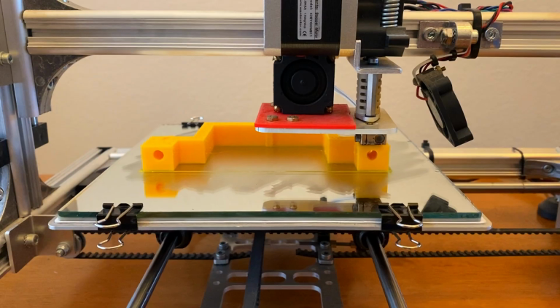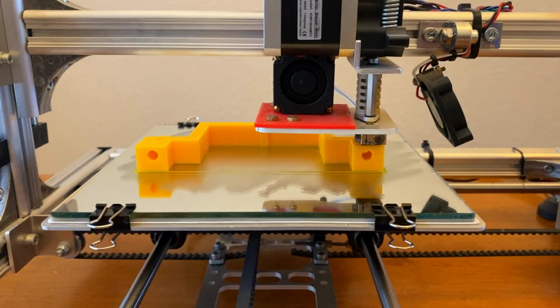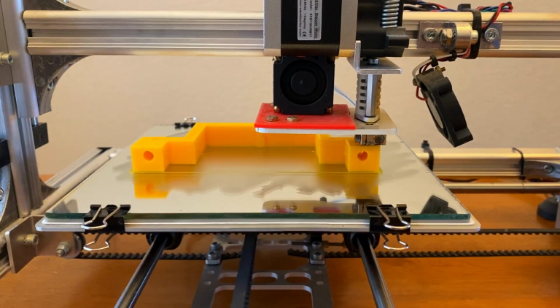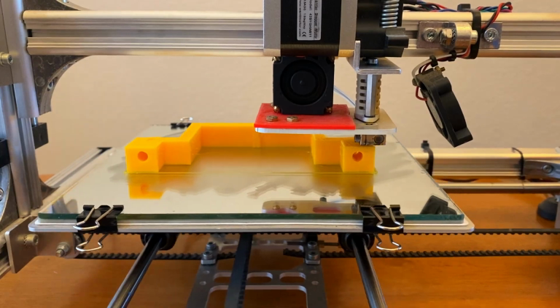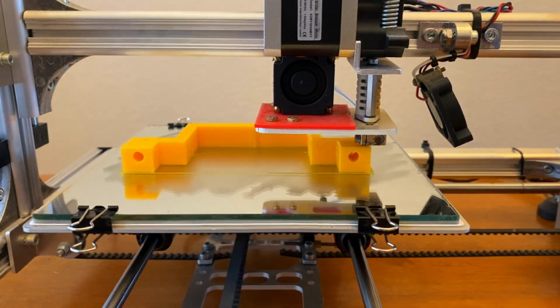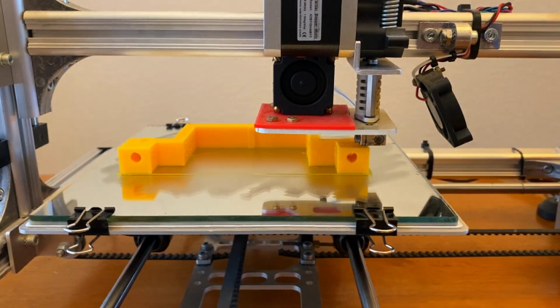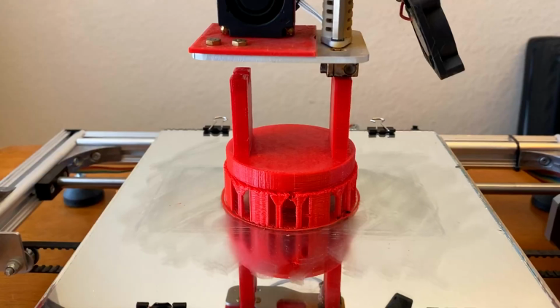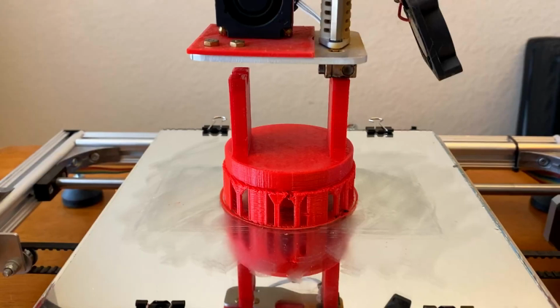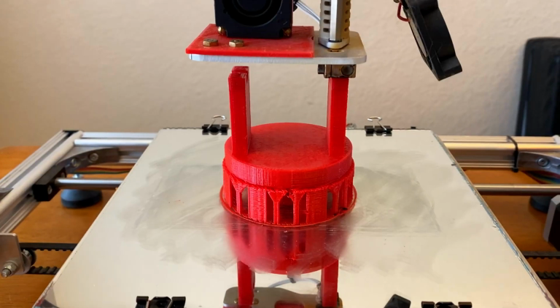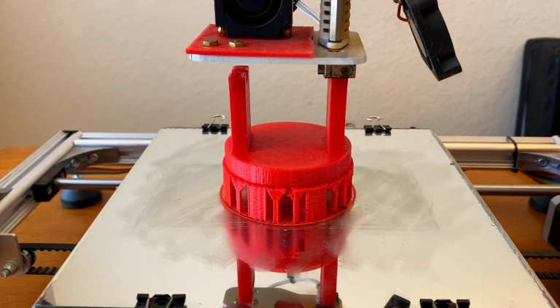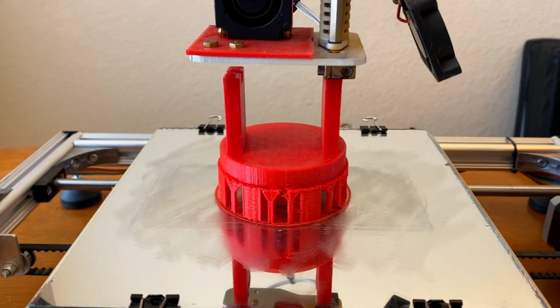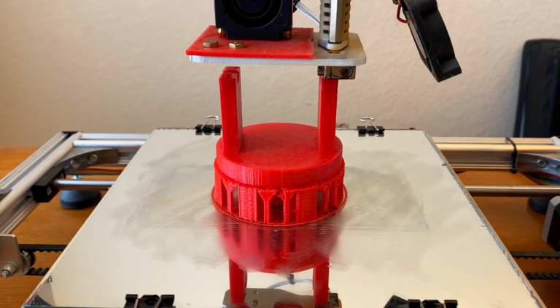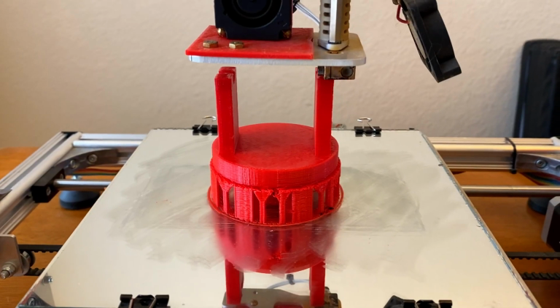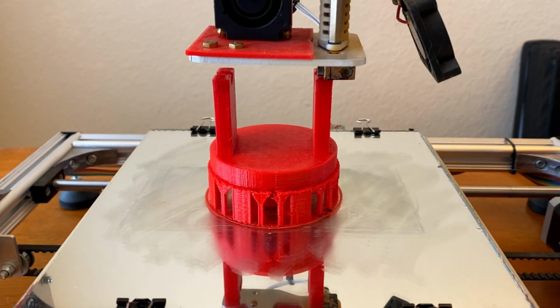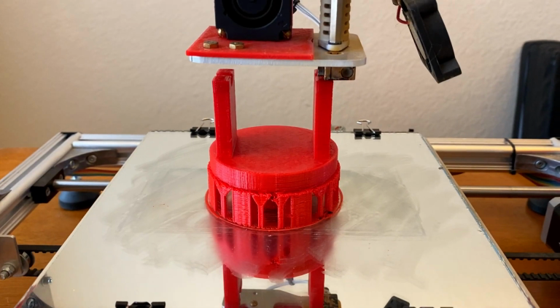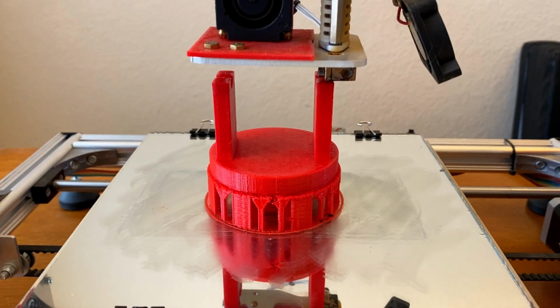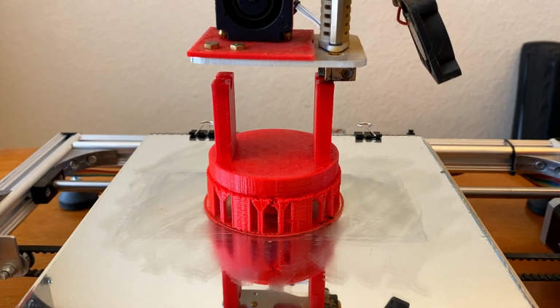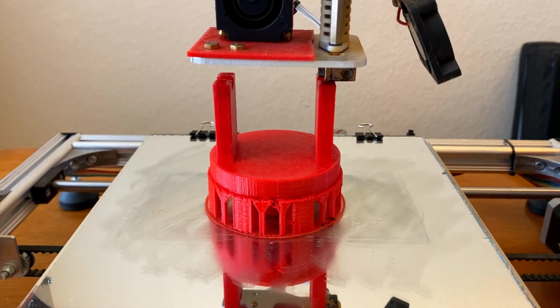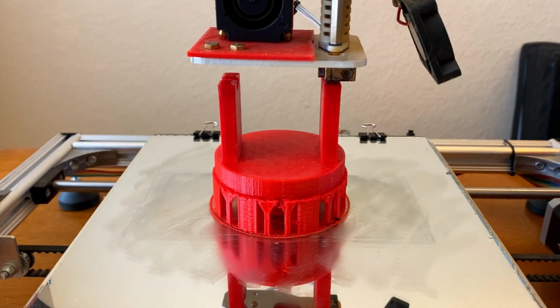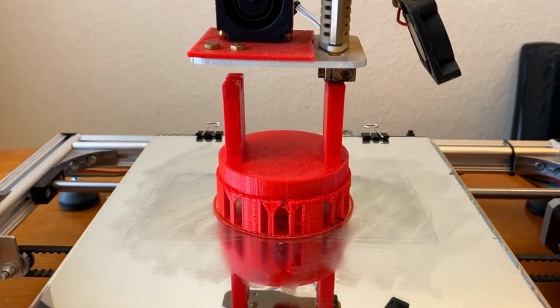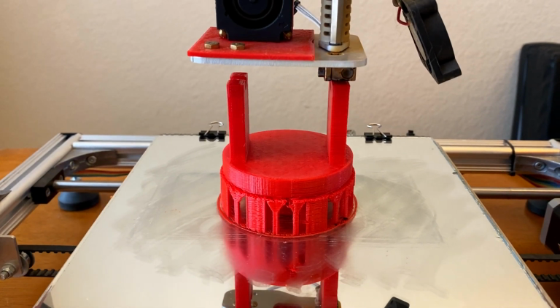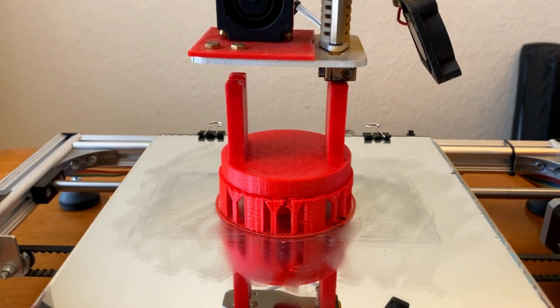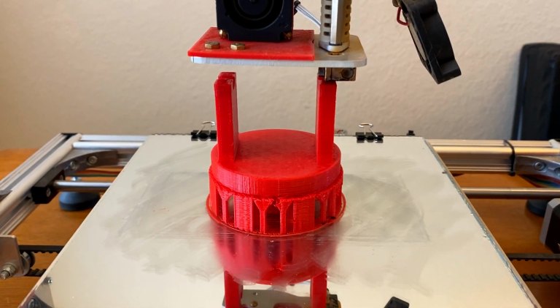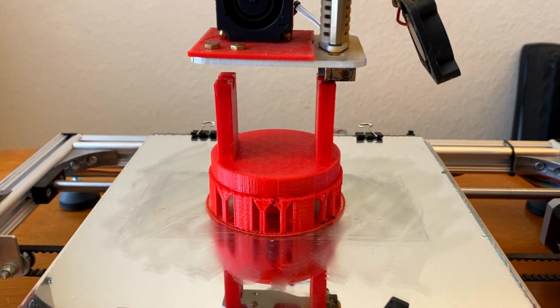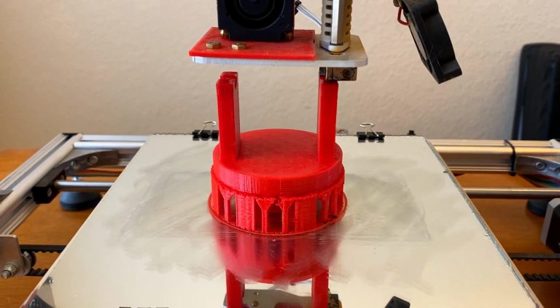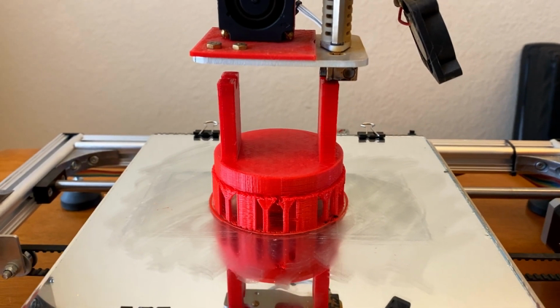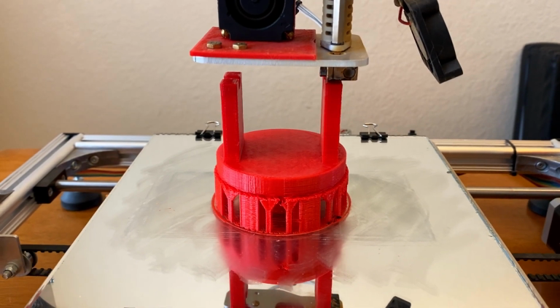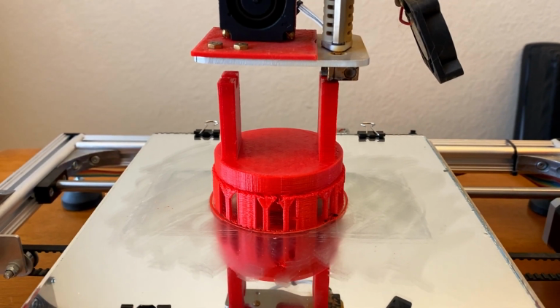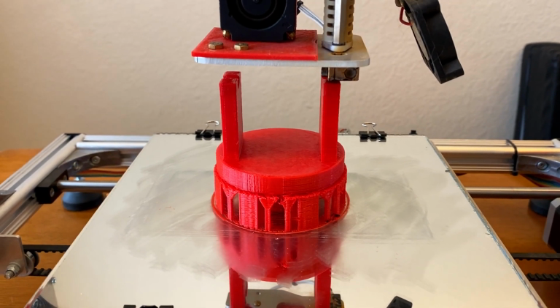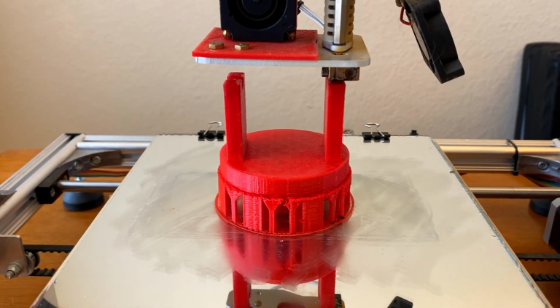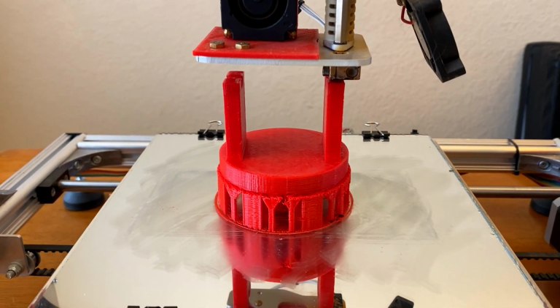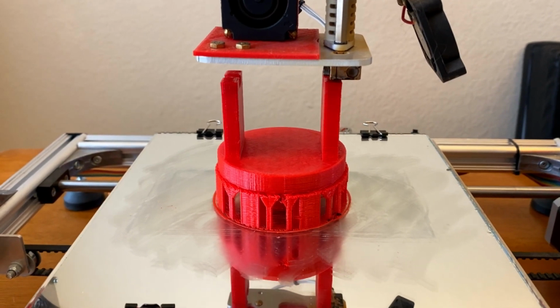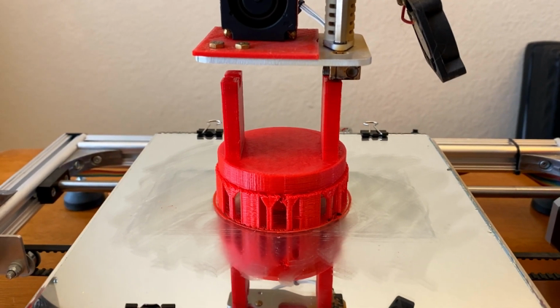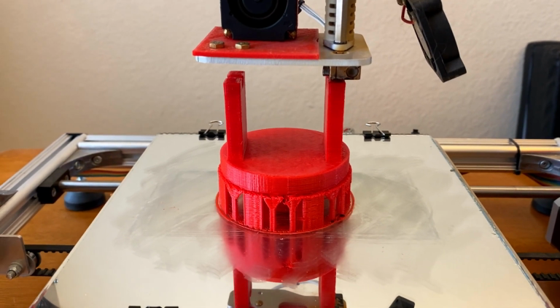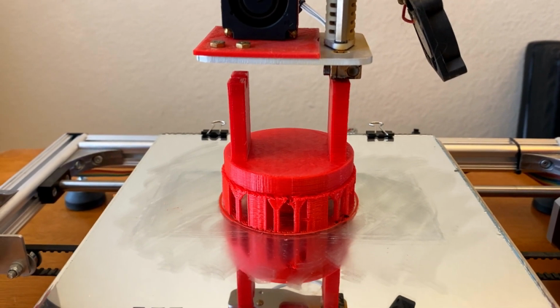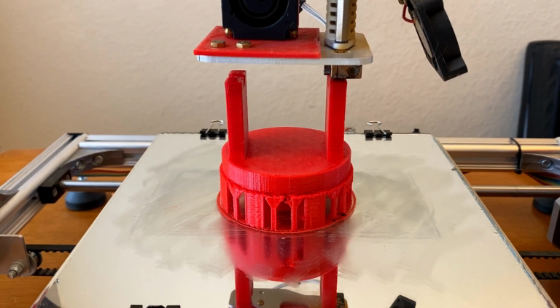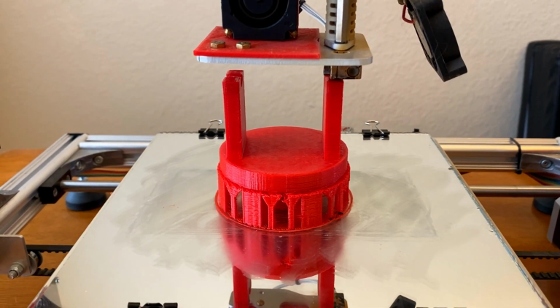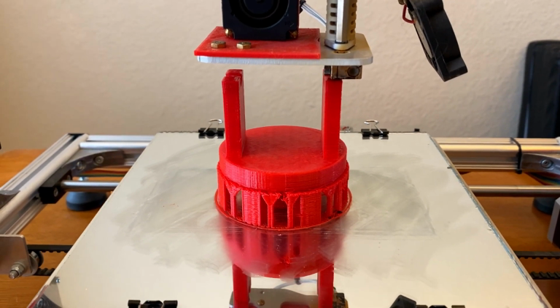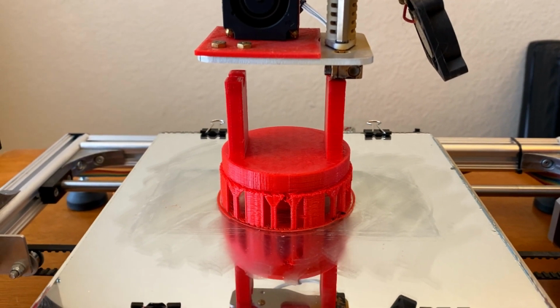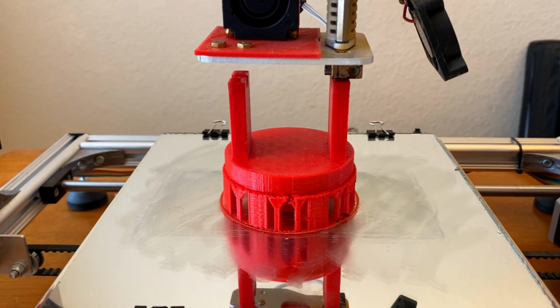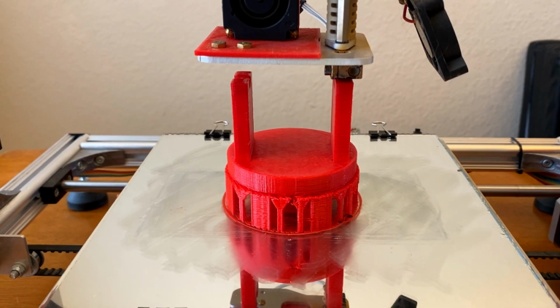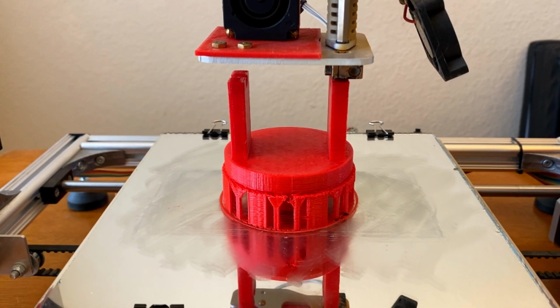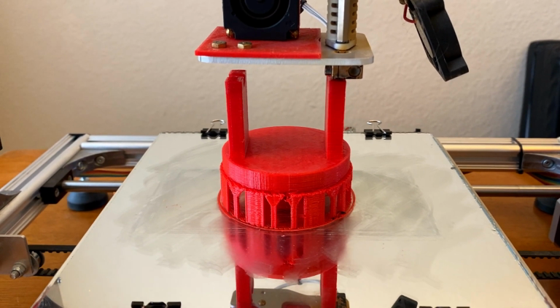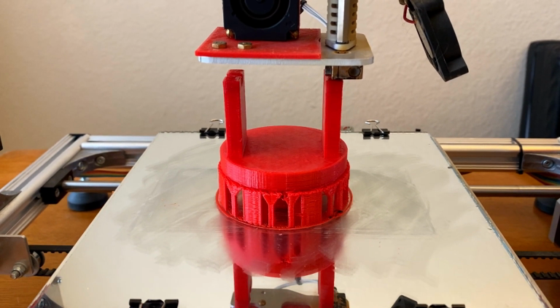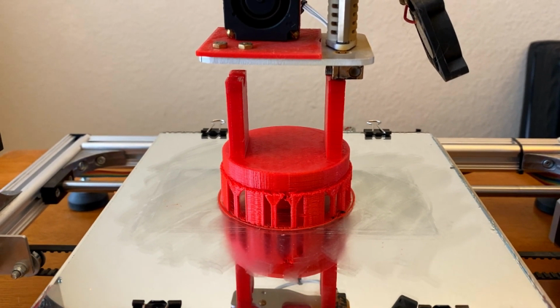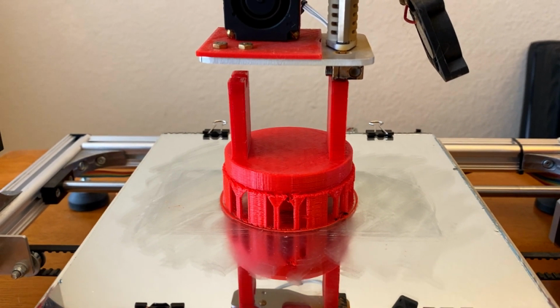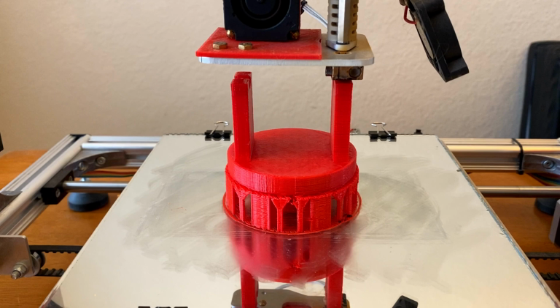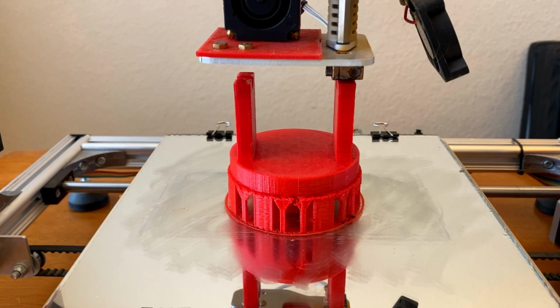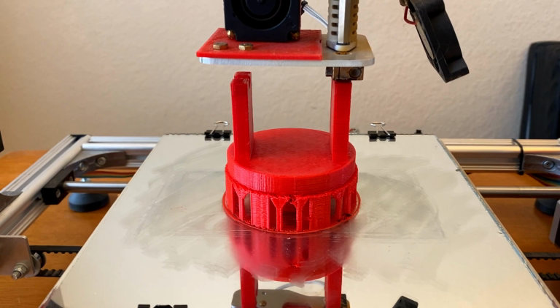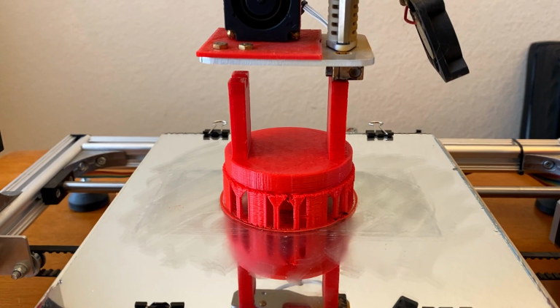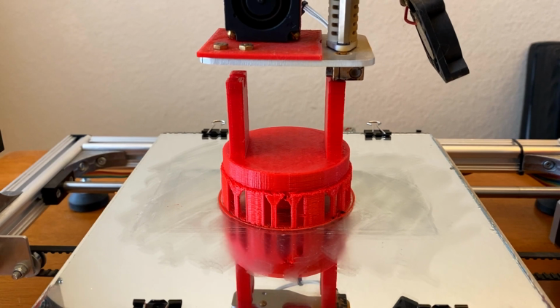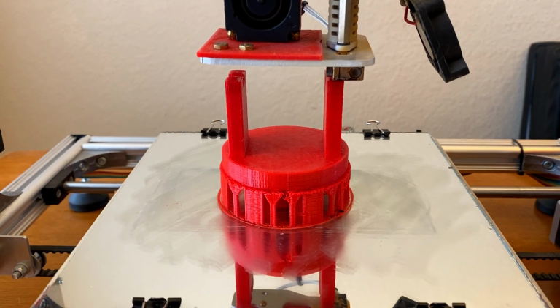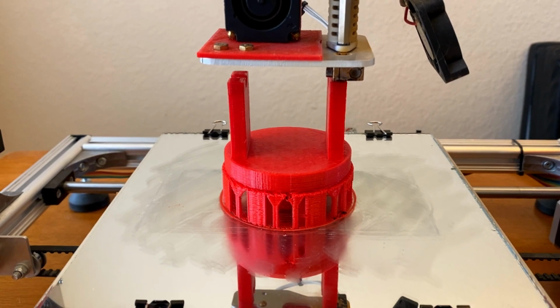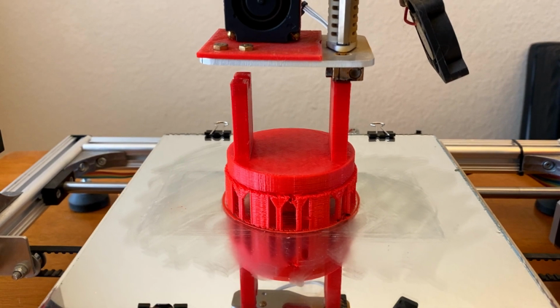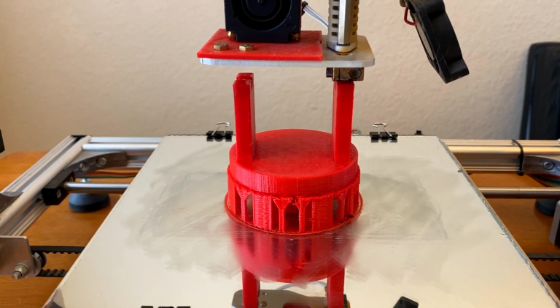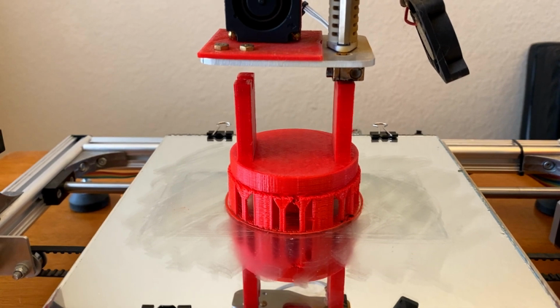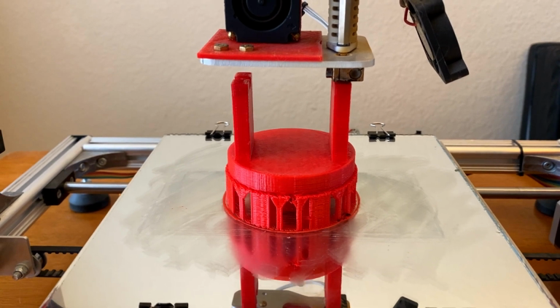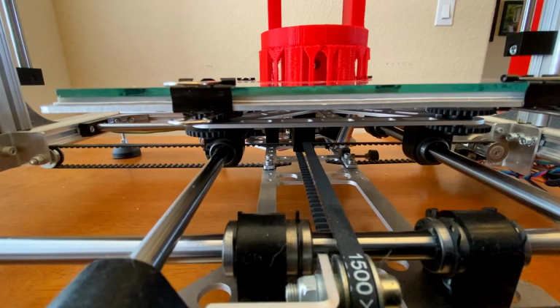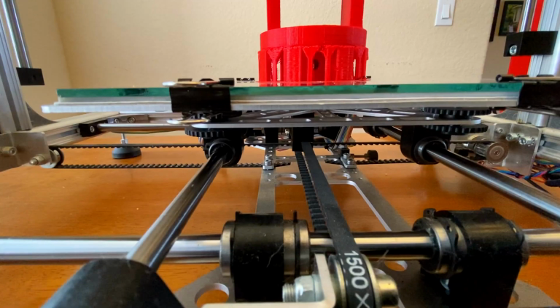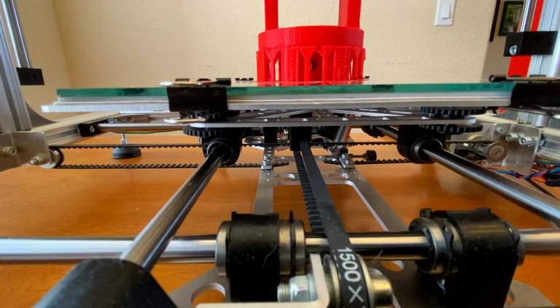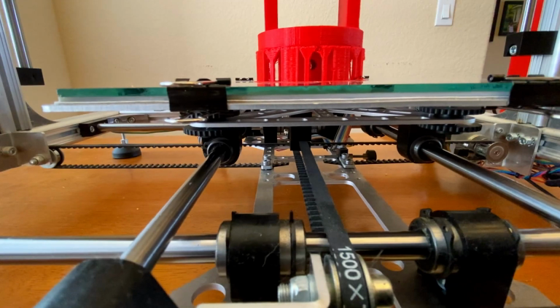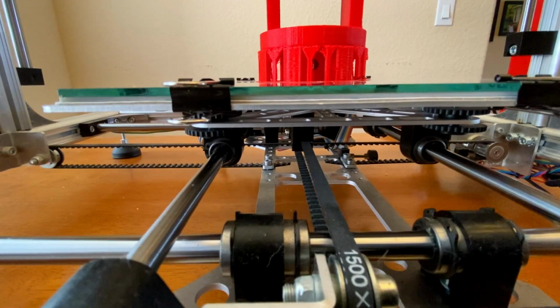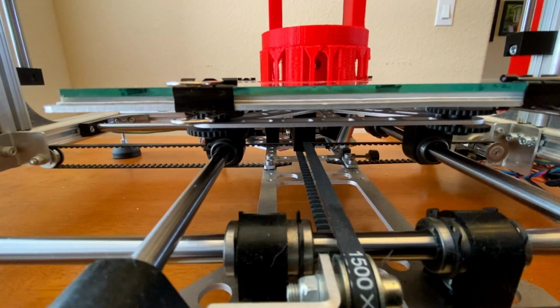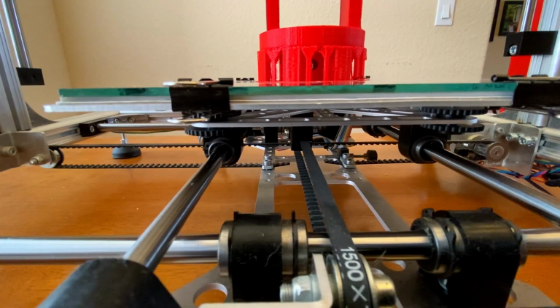I then 3D printed the rest of the parts. I ran out of yellow filament, which is the reason the parts are a mixture of red and yellow.